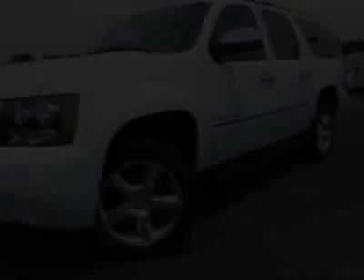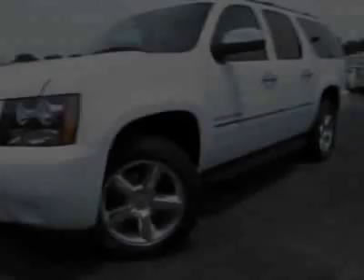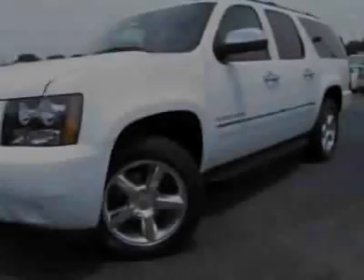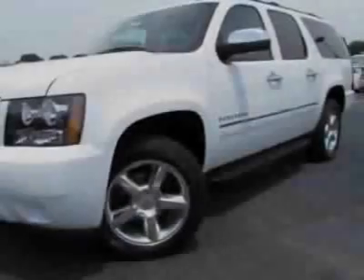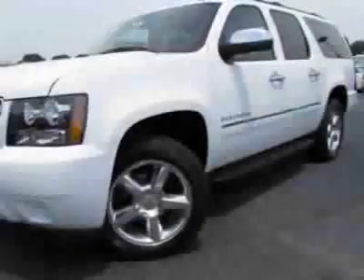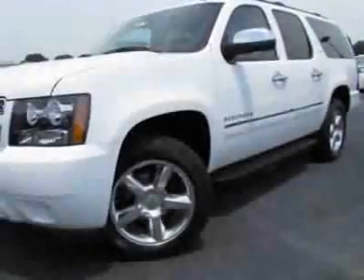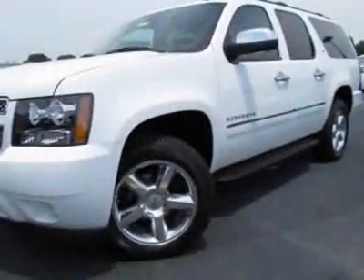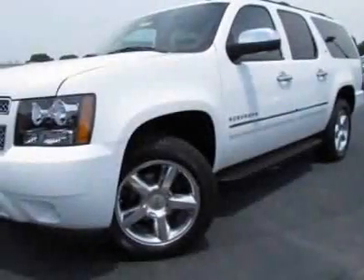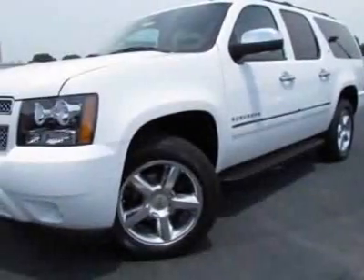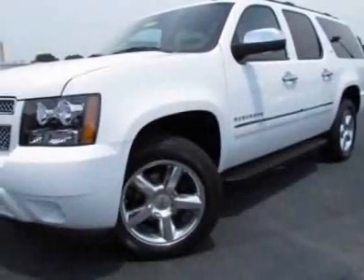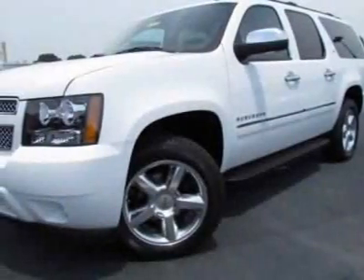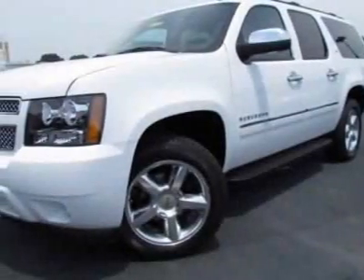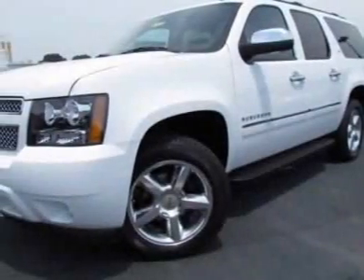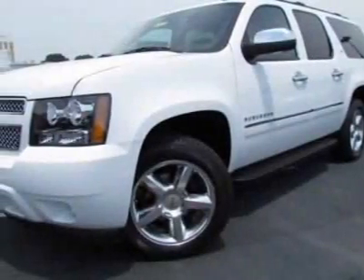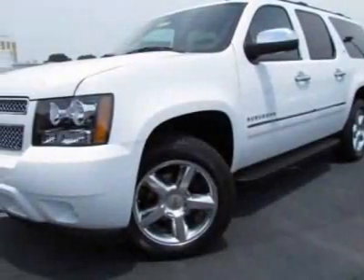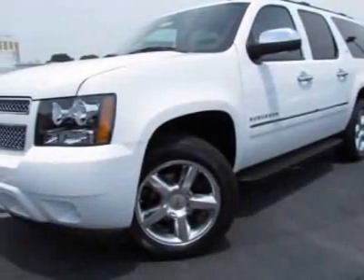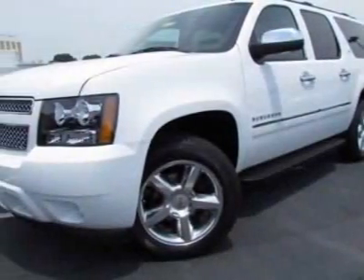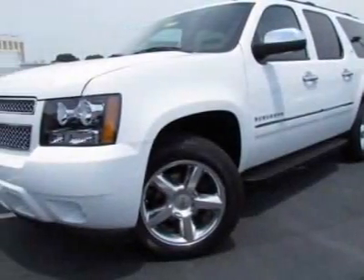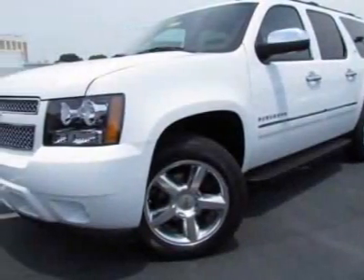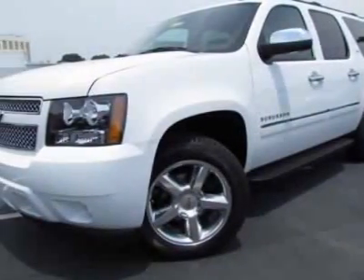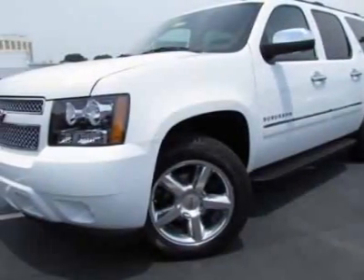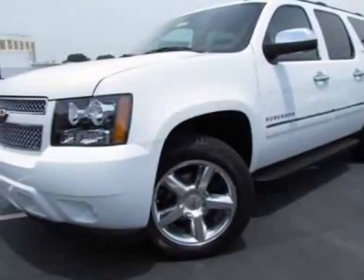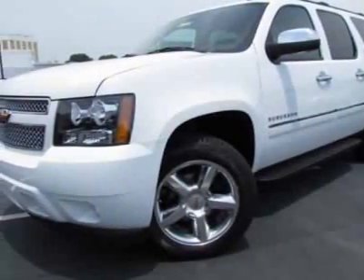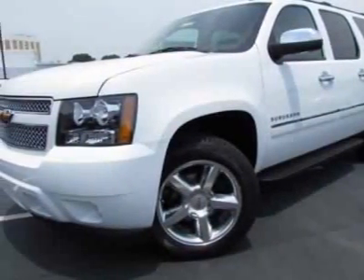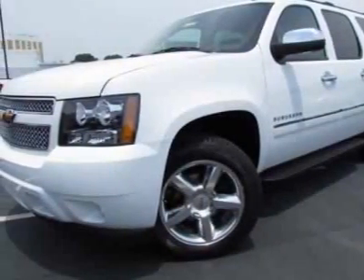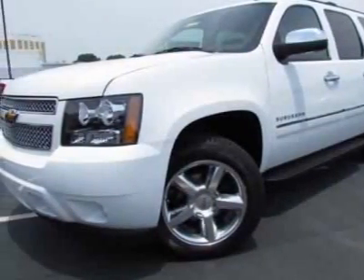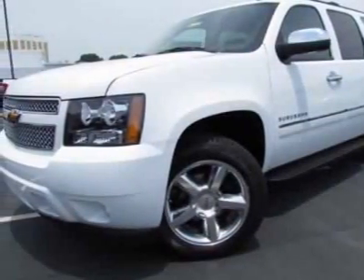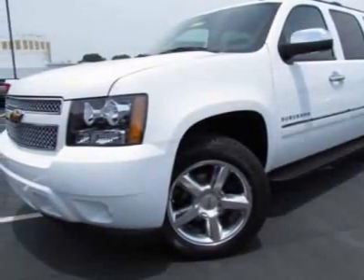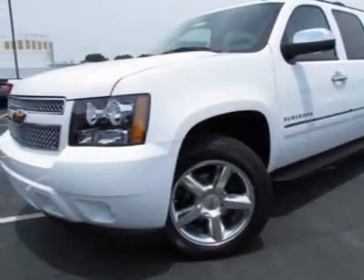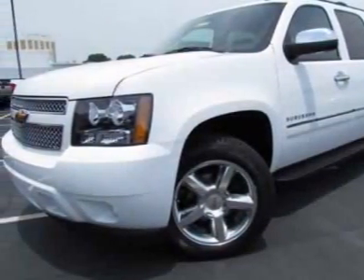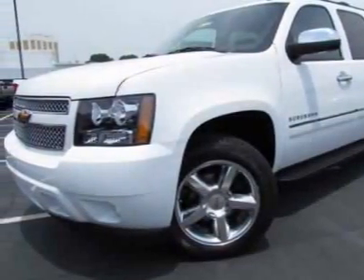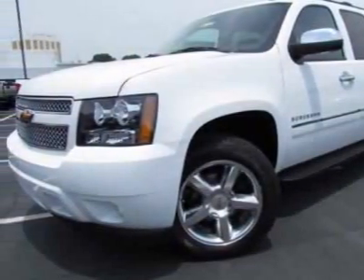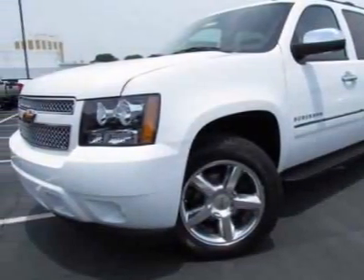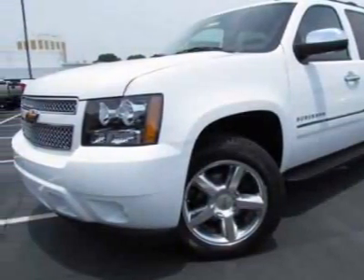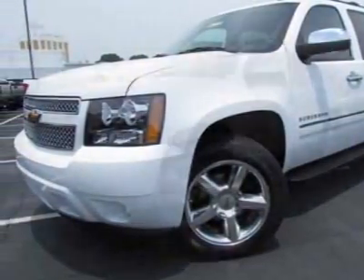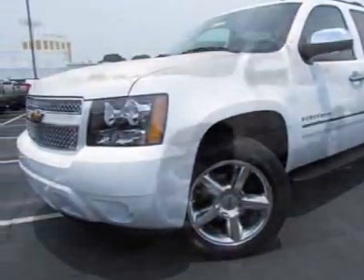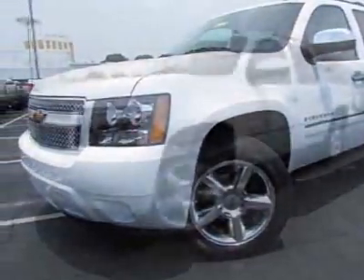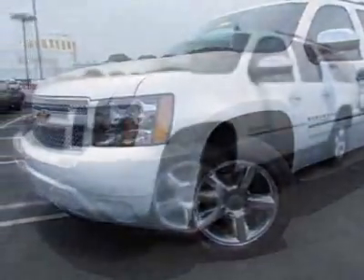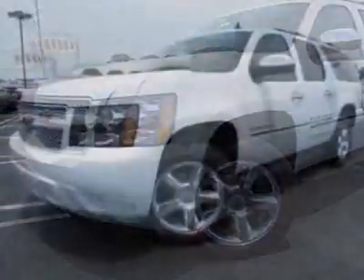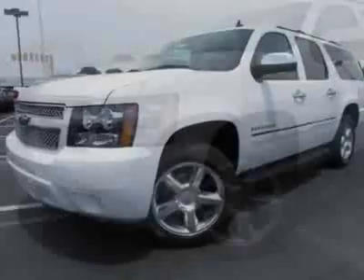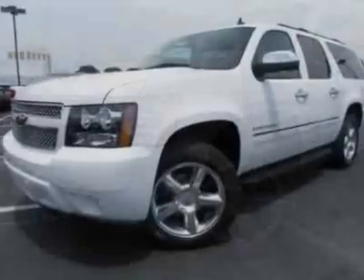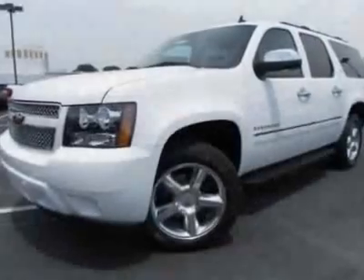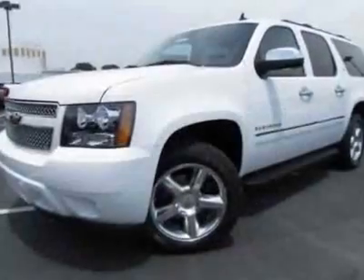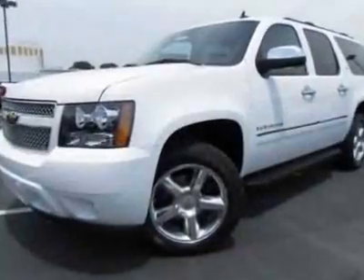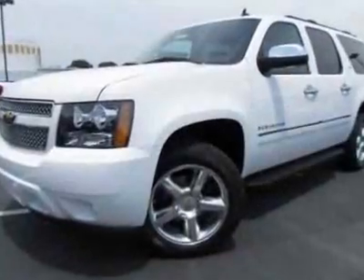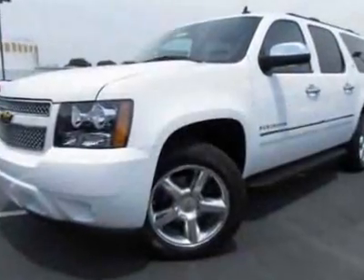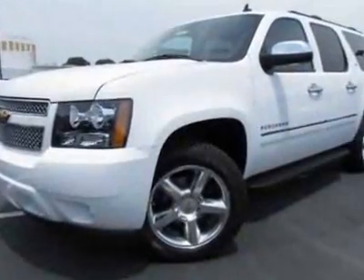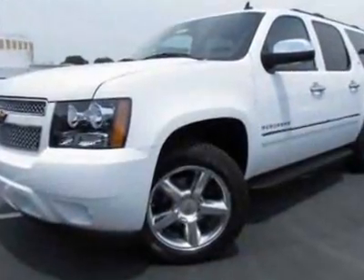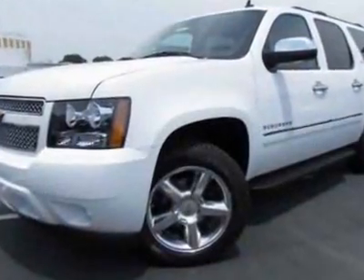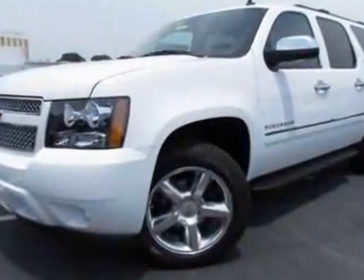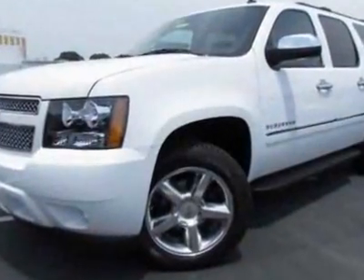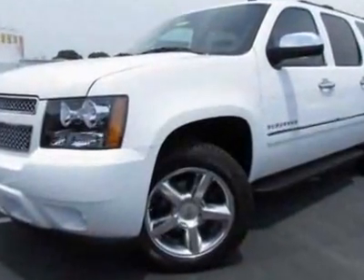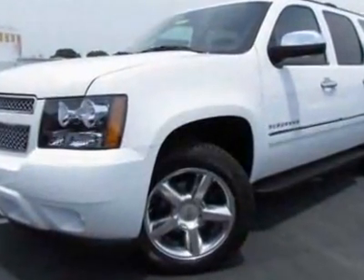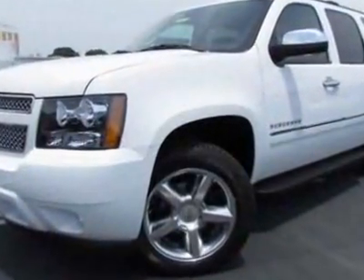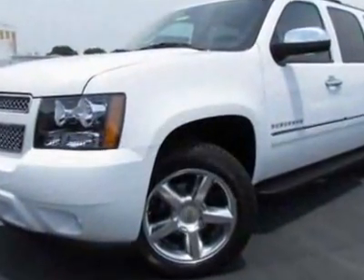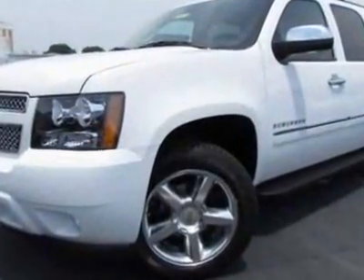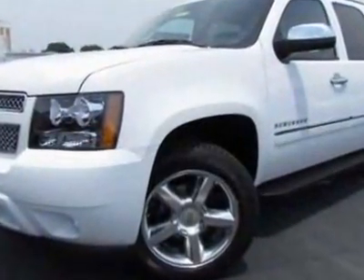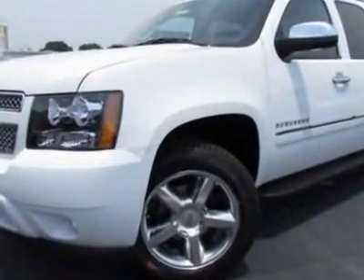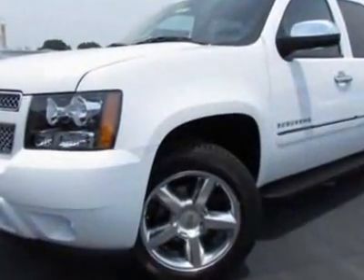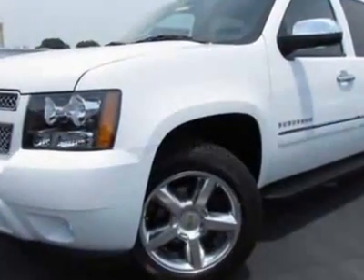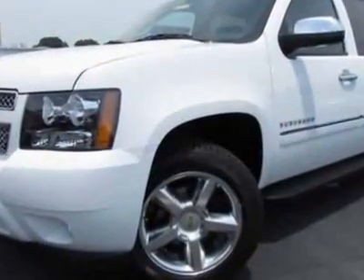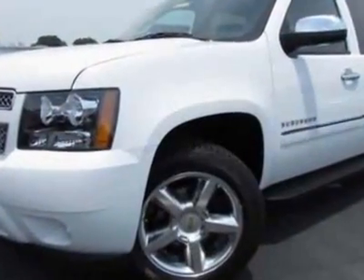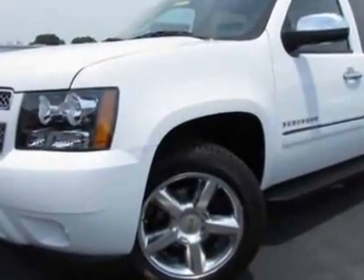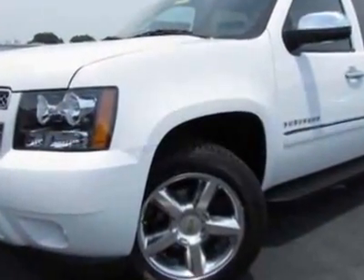Come take a look at this new 2011 Chevrolet Suburban. For your protection, this vehicle has a full factory warranty.